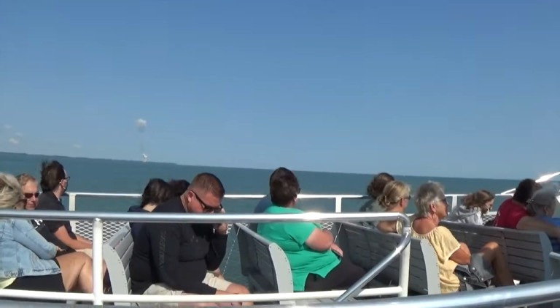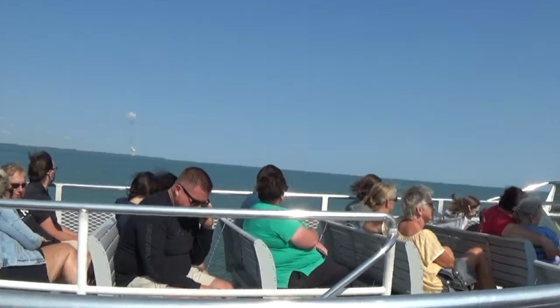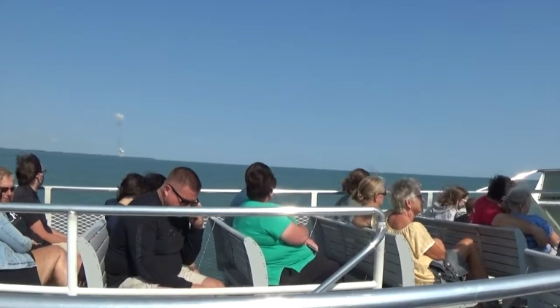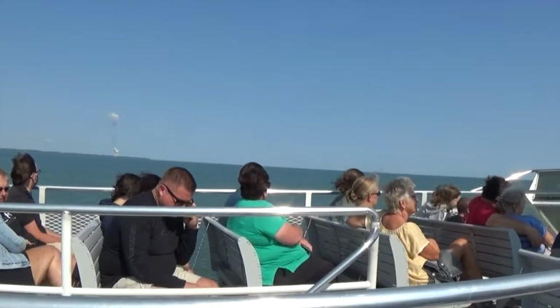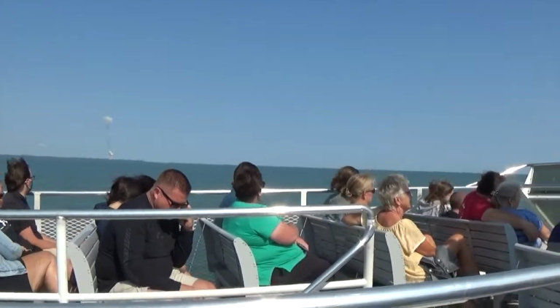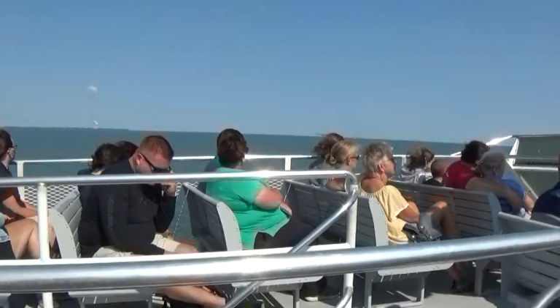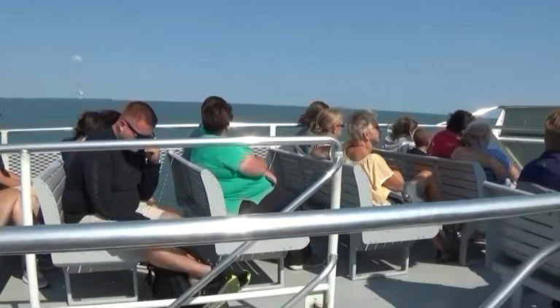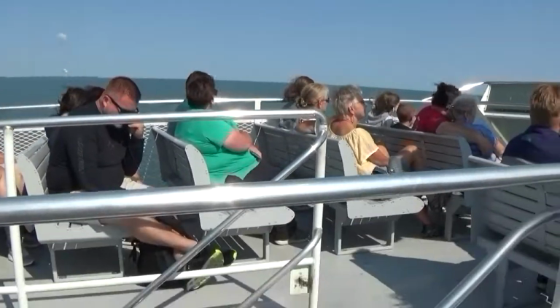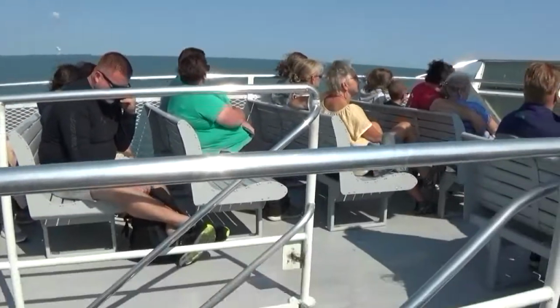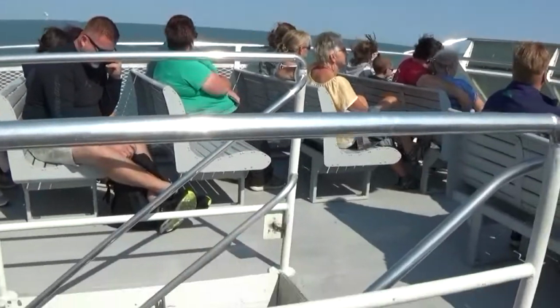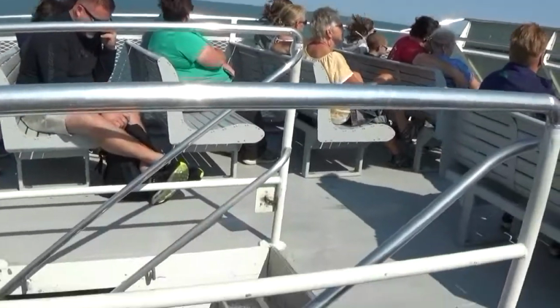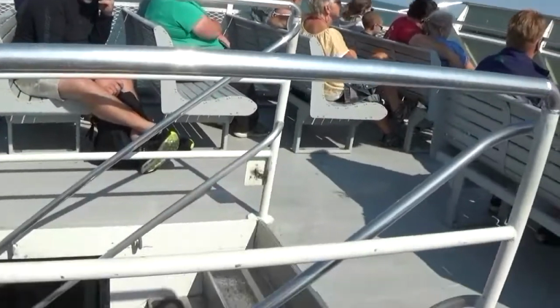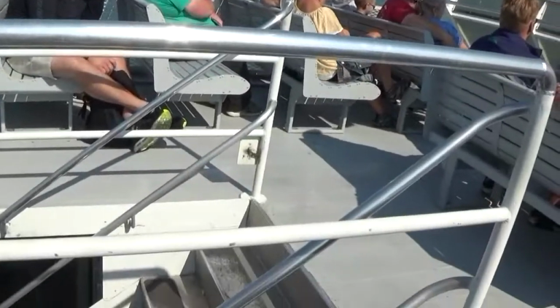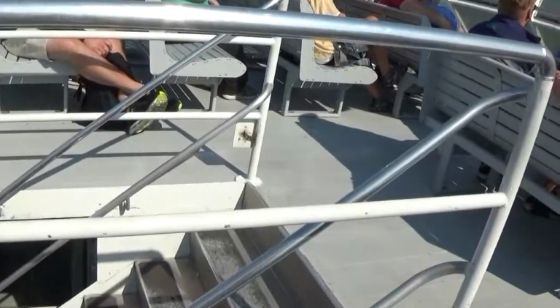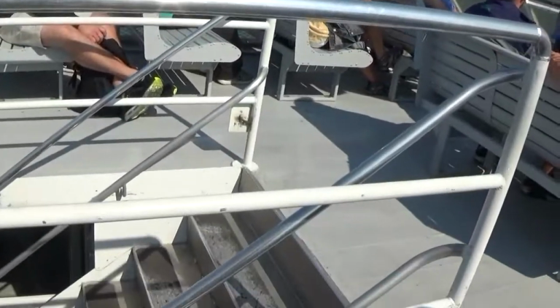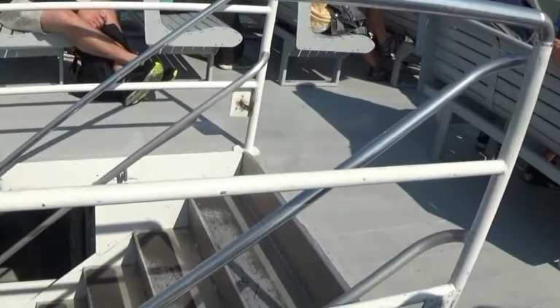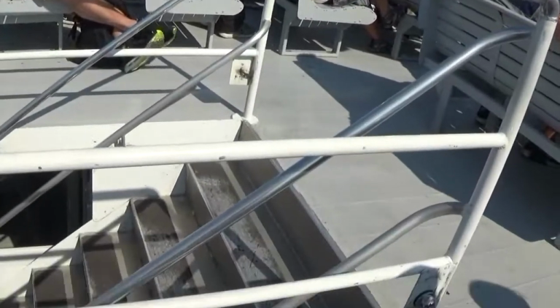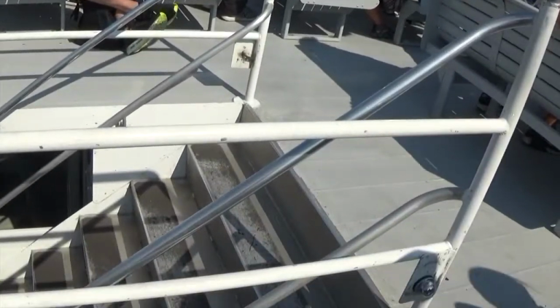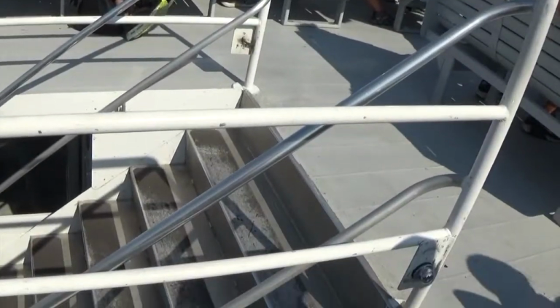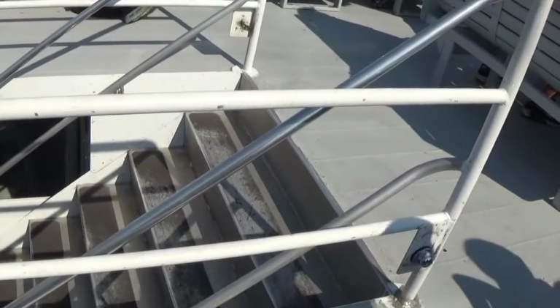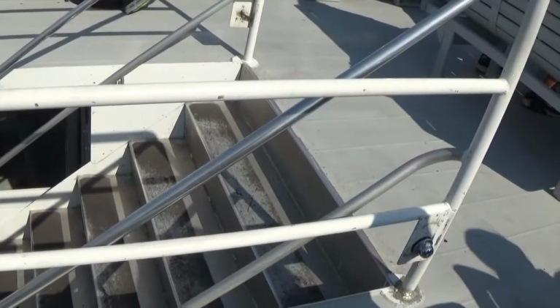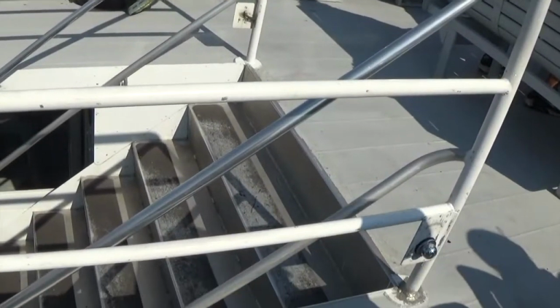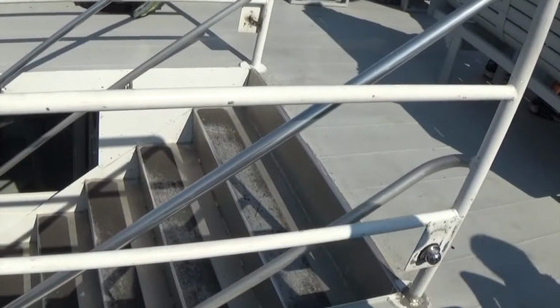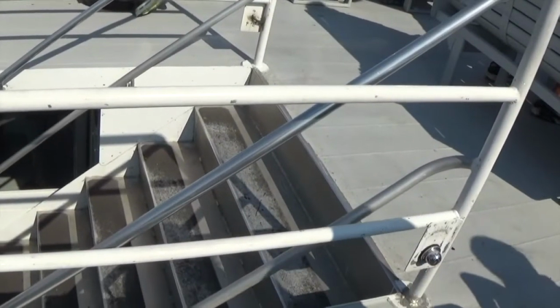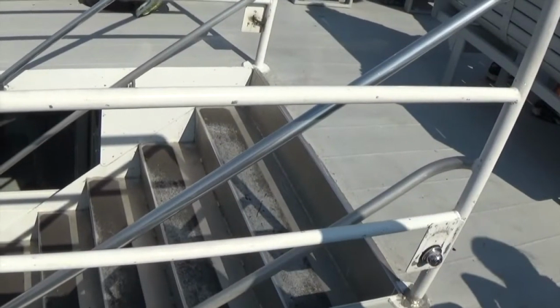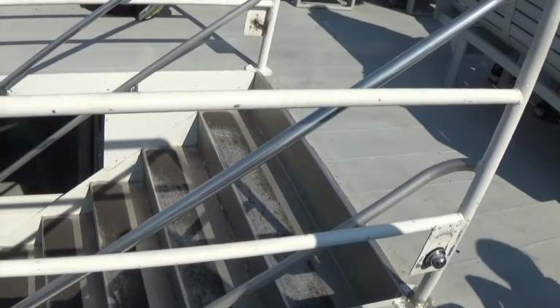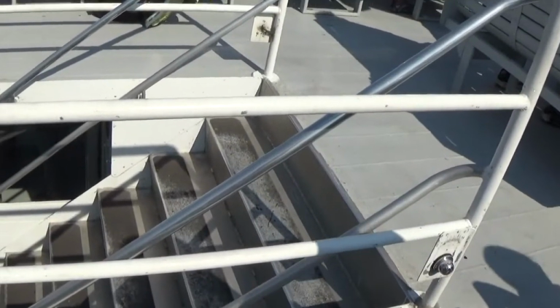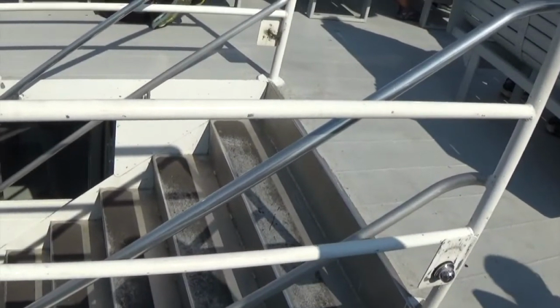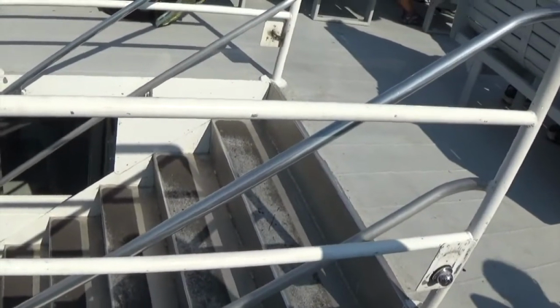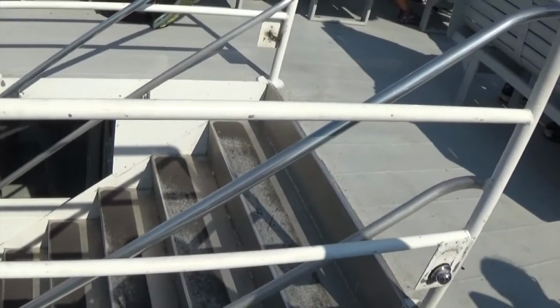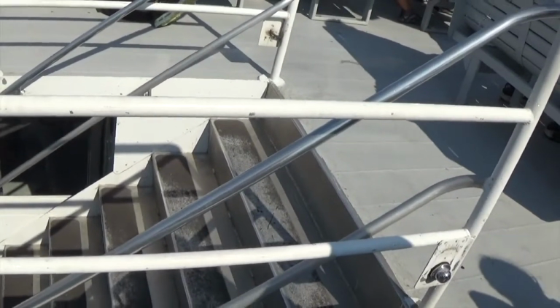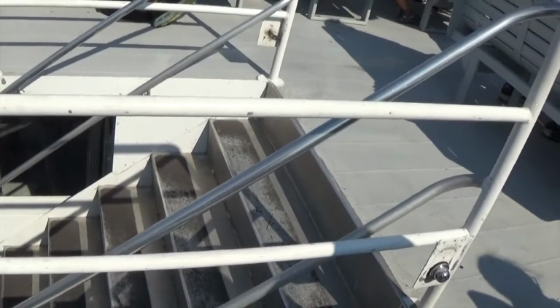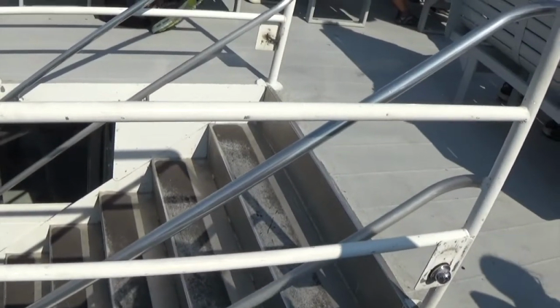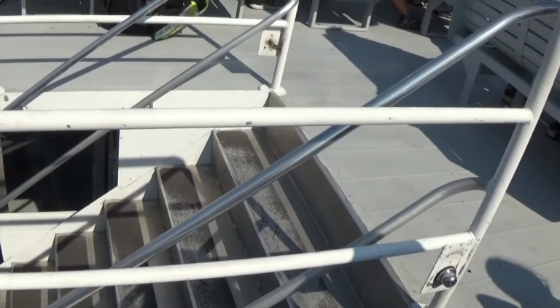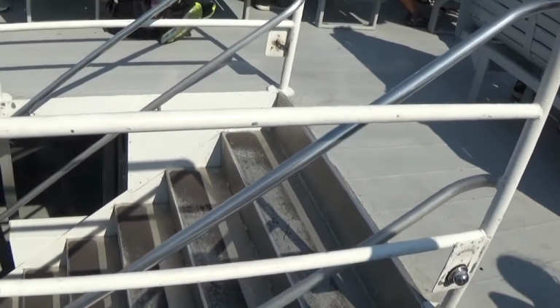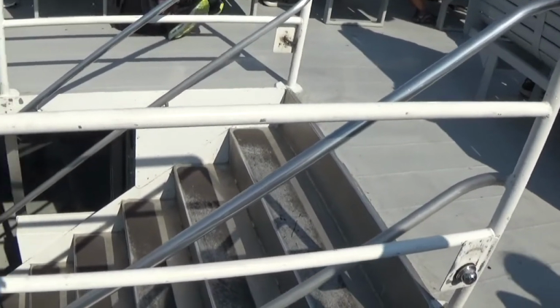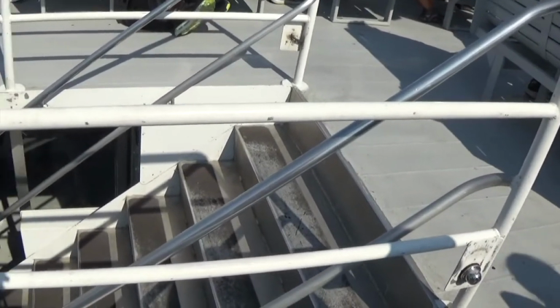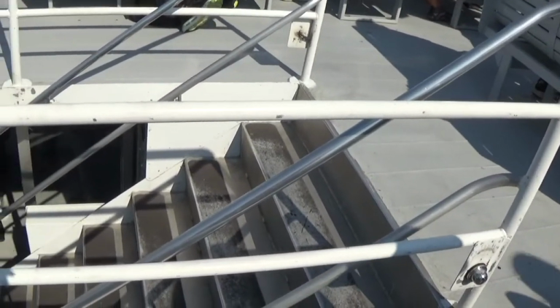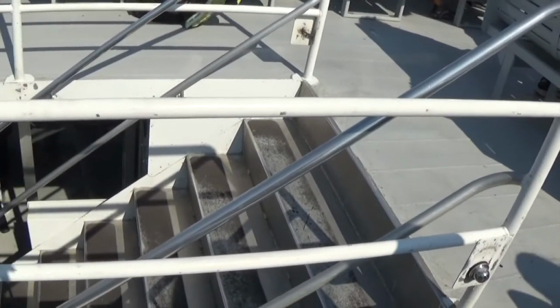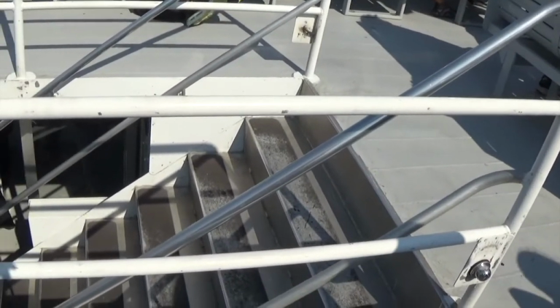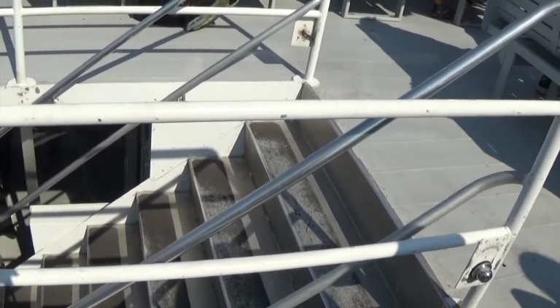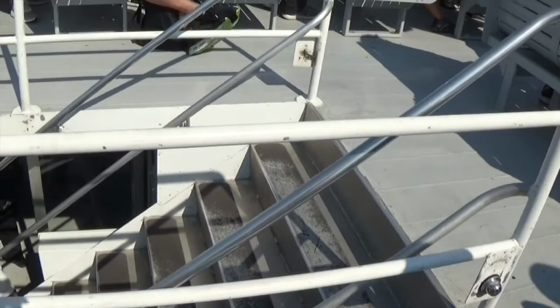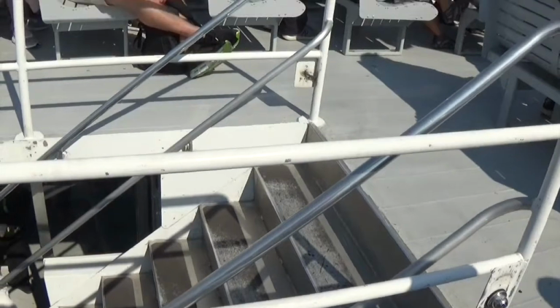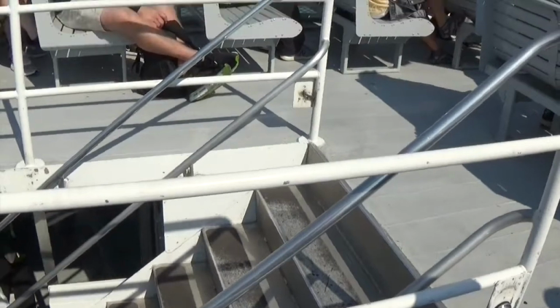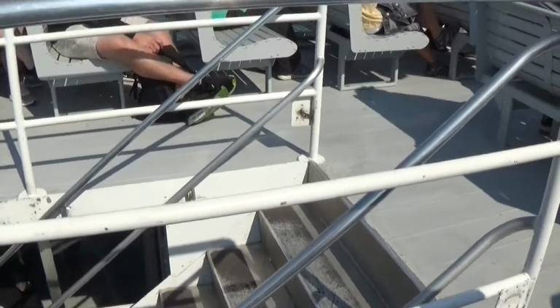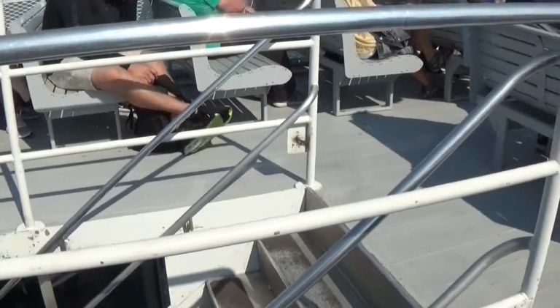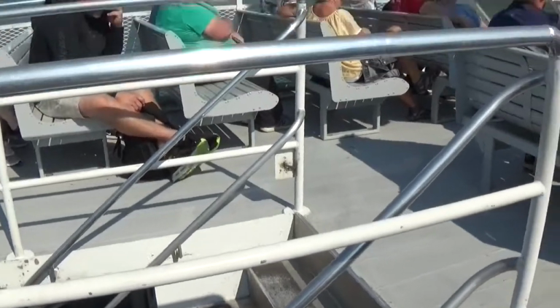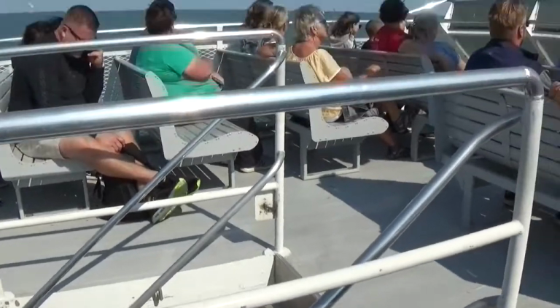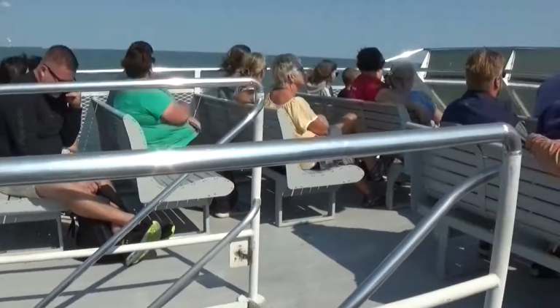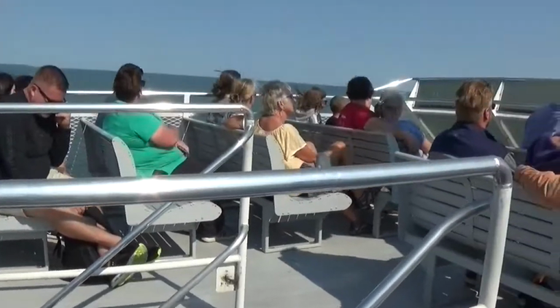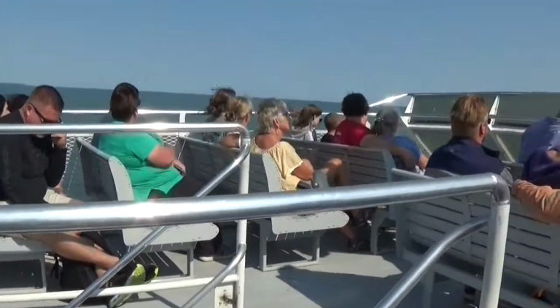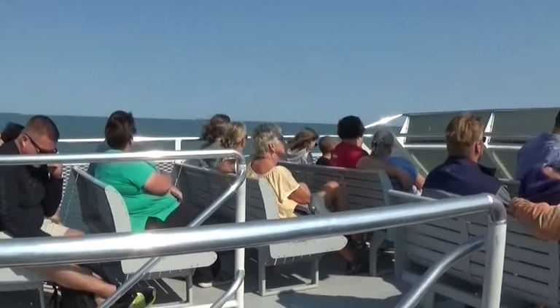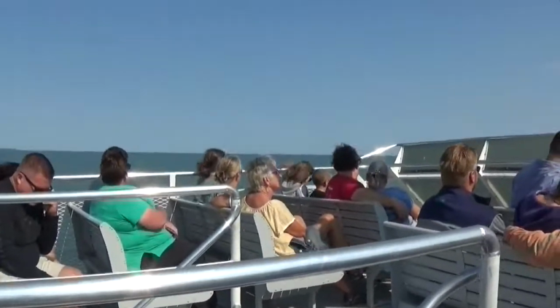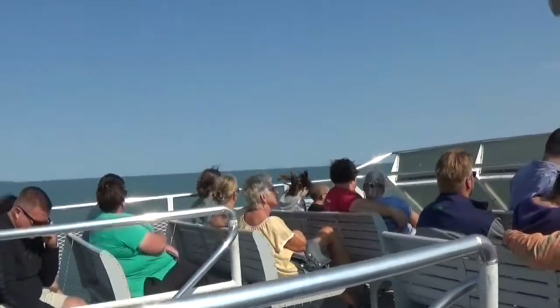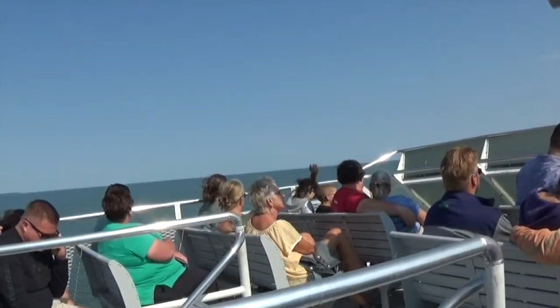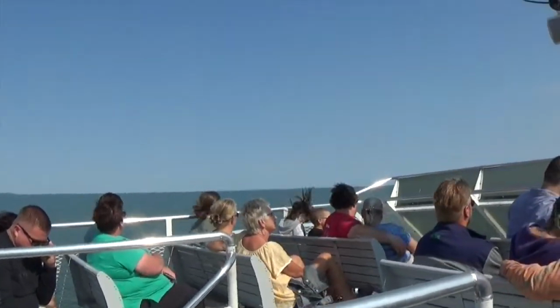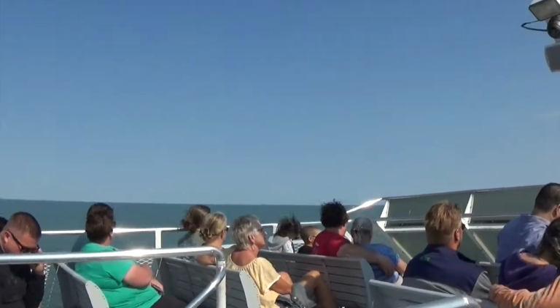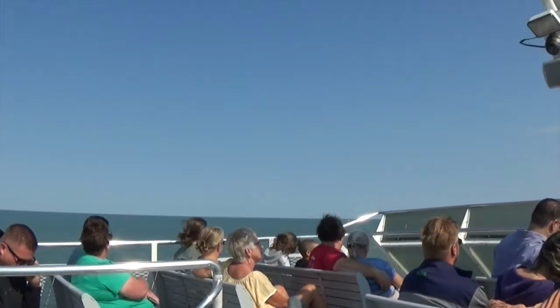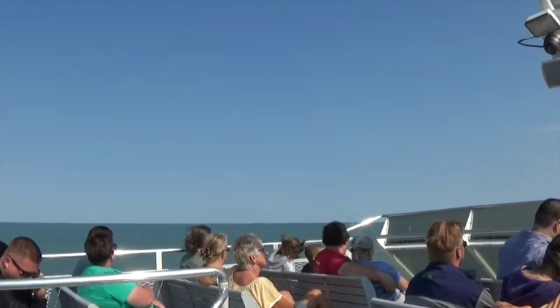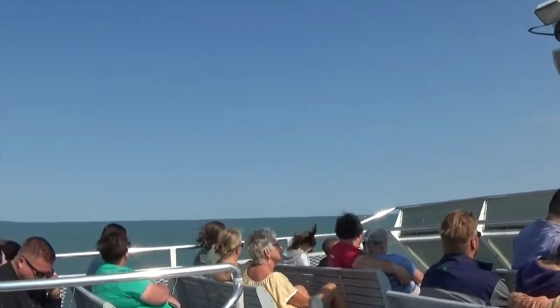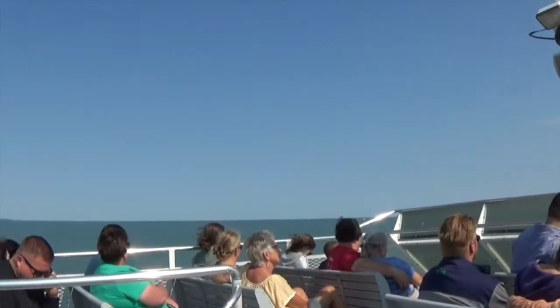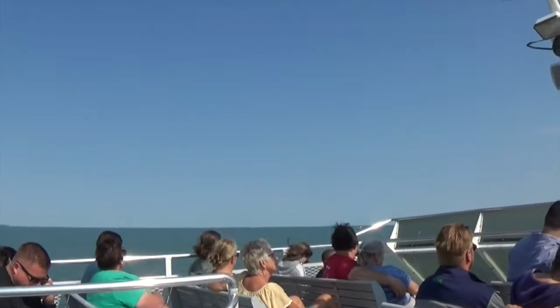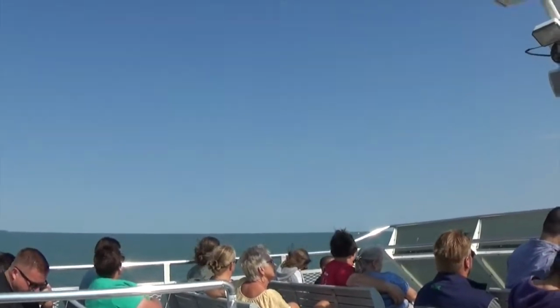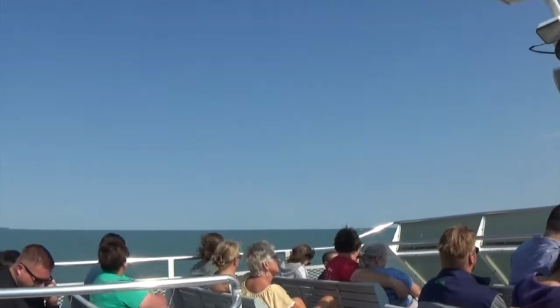We're on the top deck. Take the stairs right down there to the second deck. And then there's the lower deck.